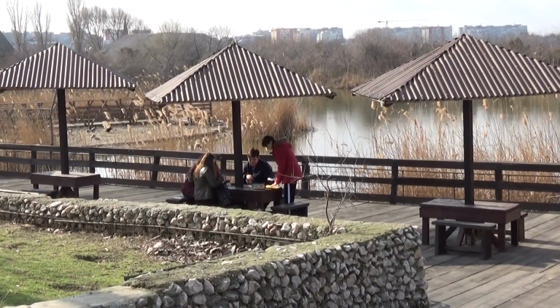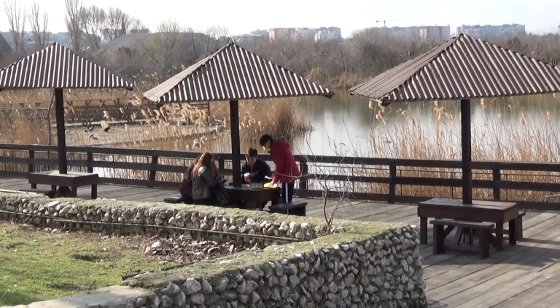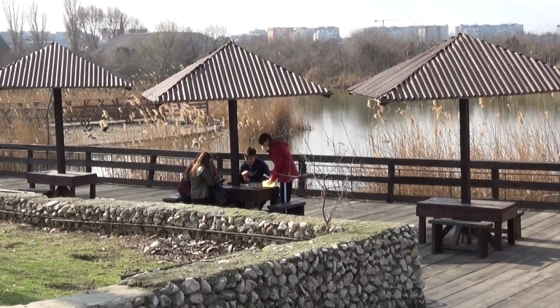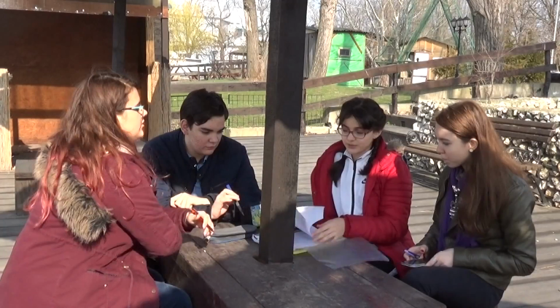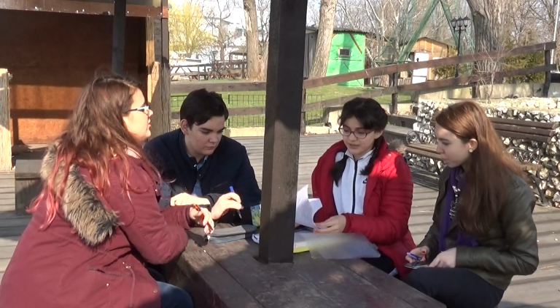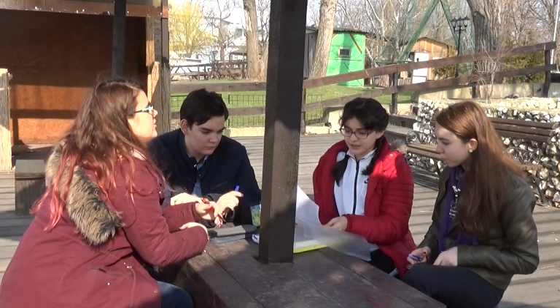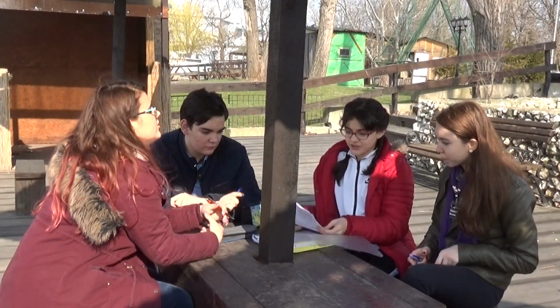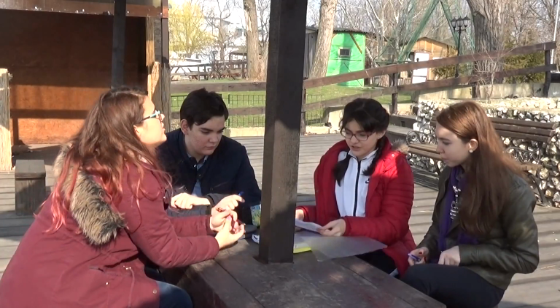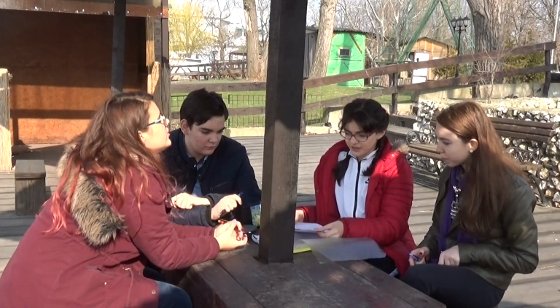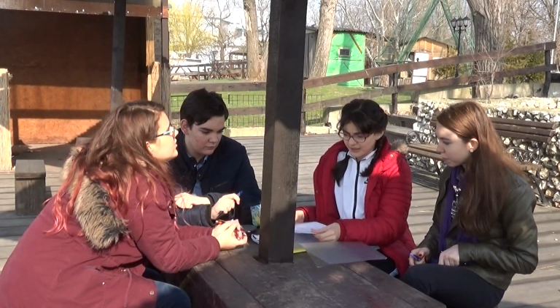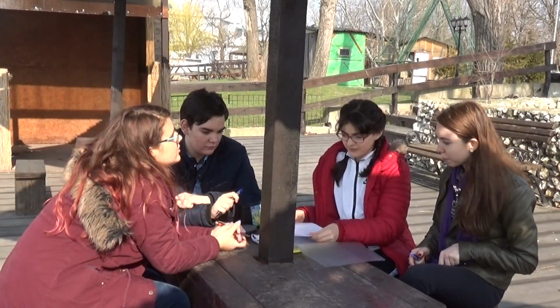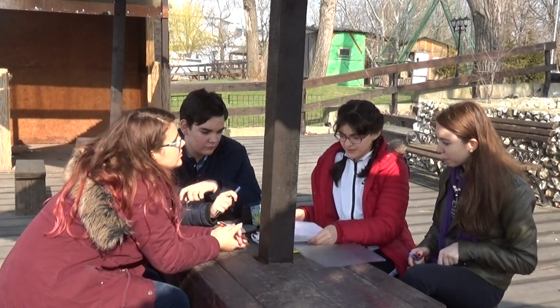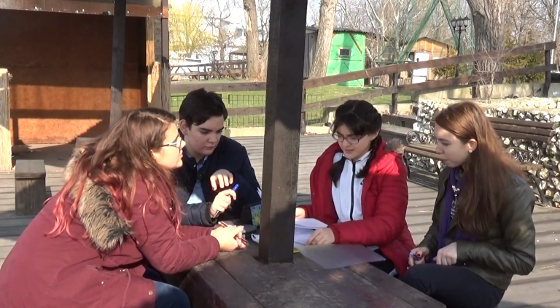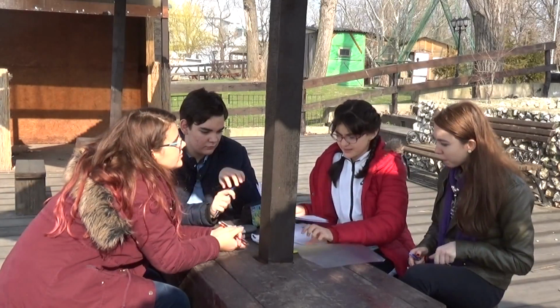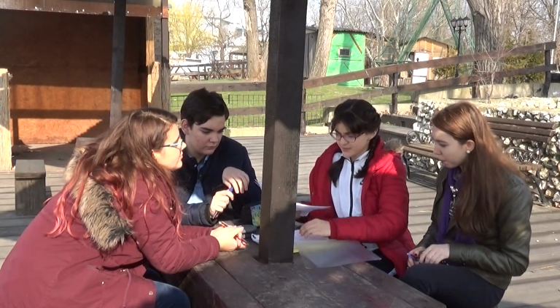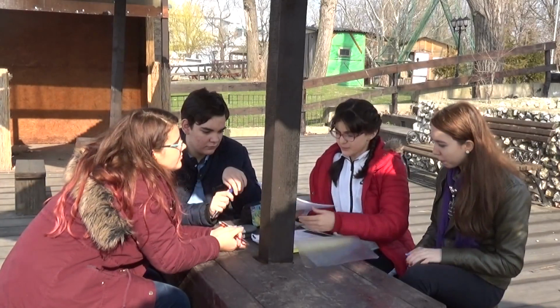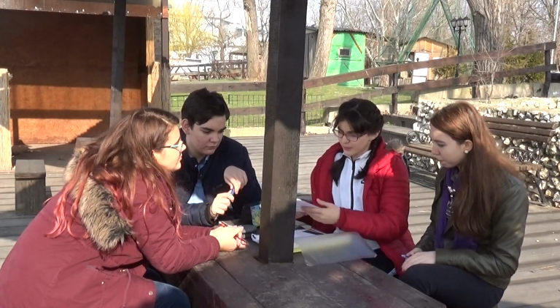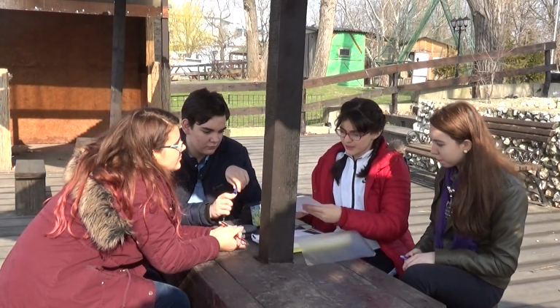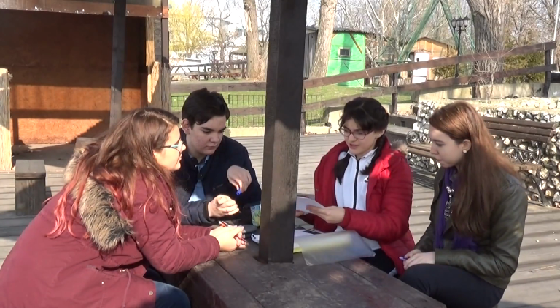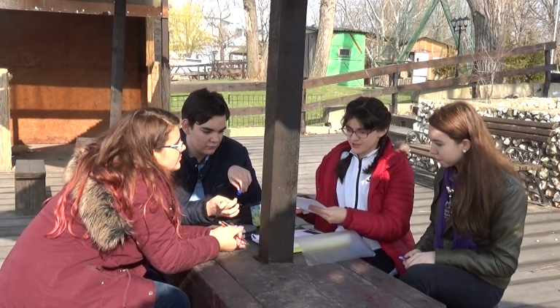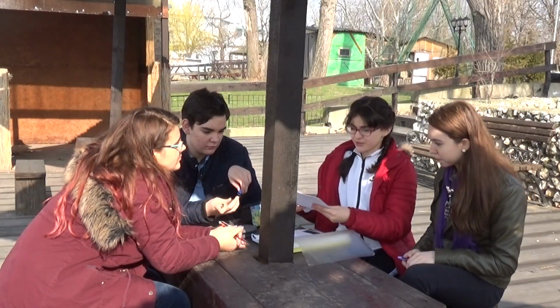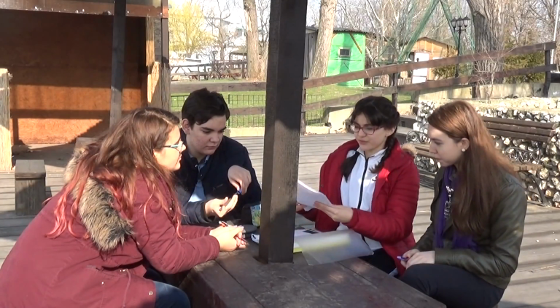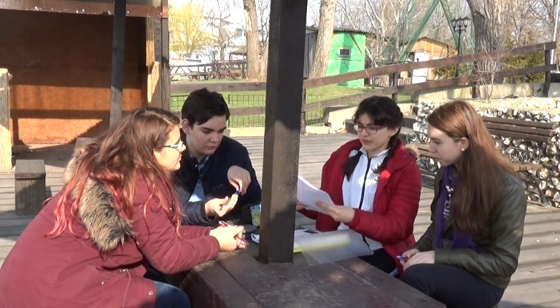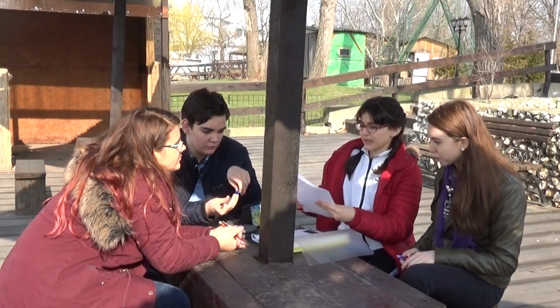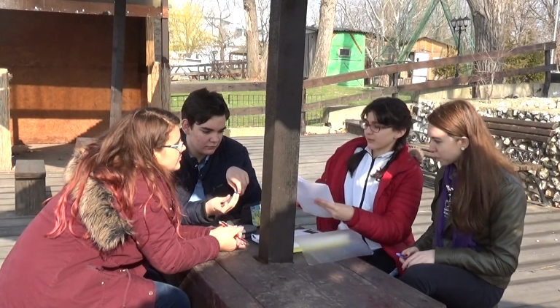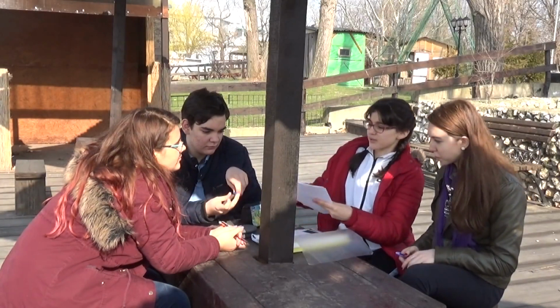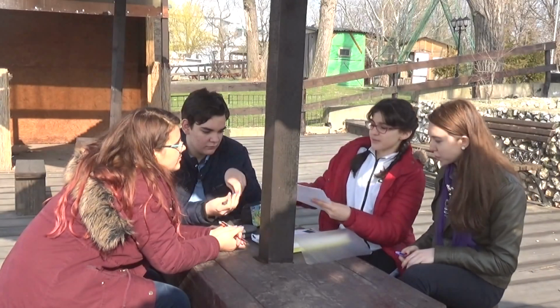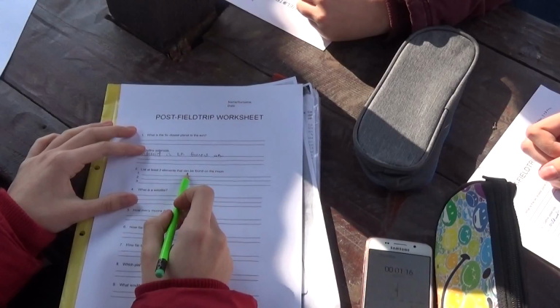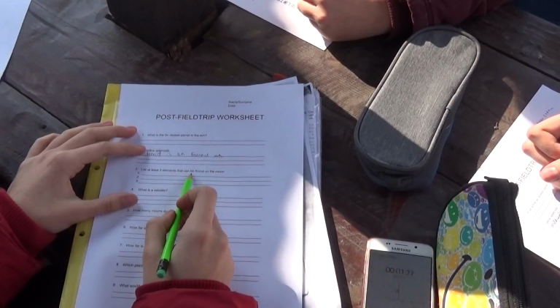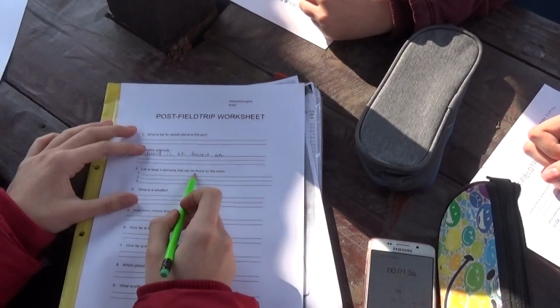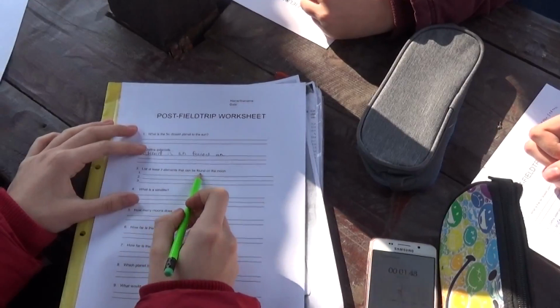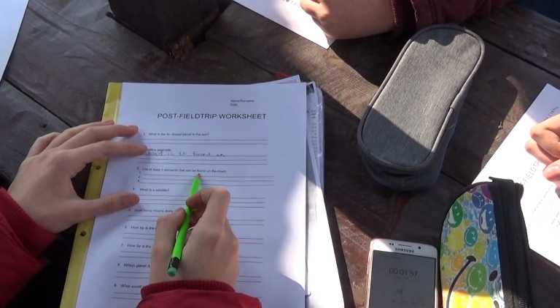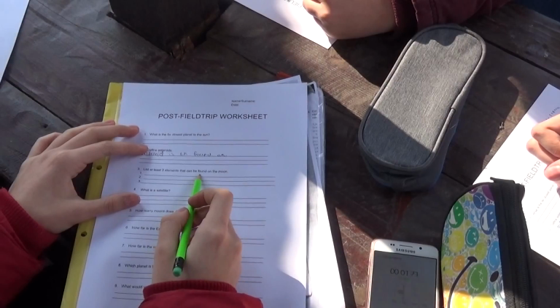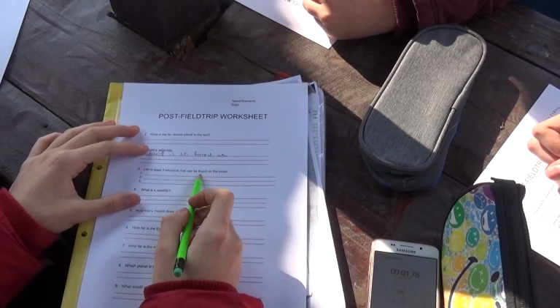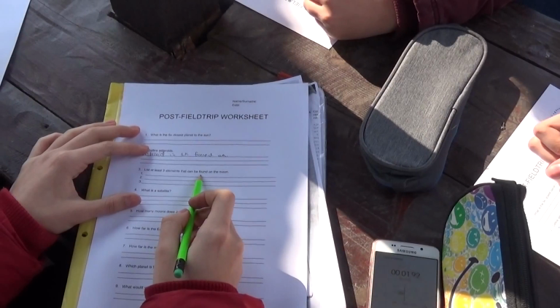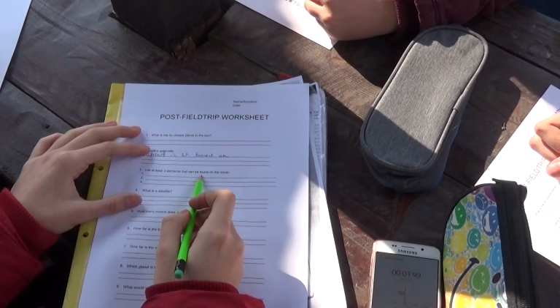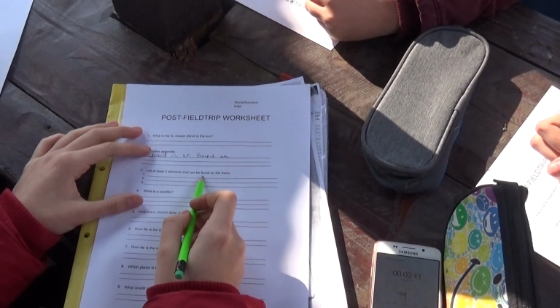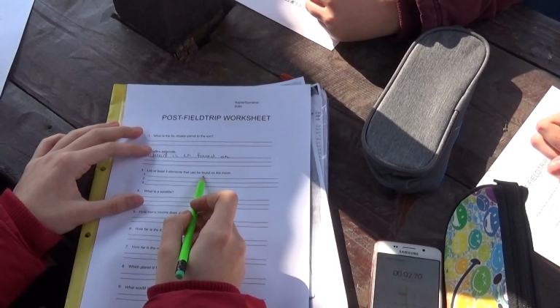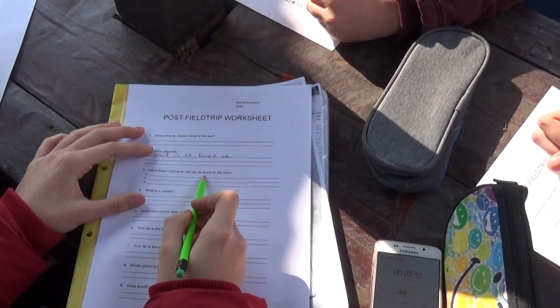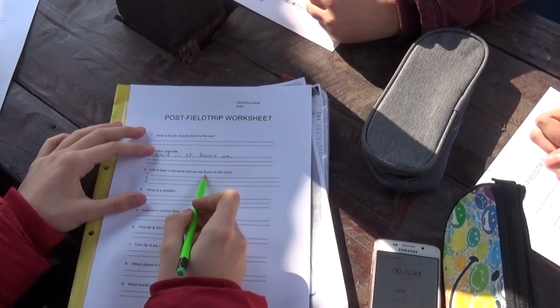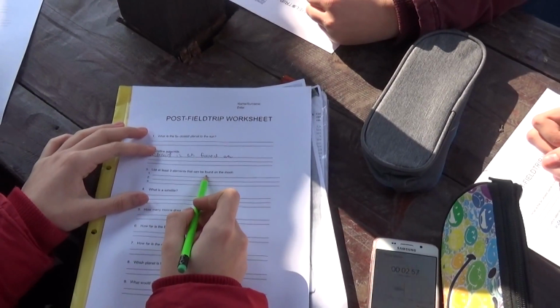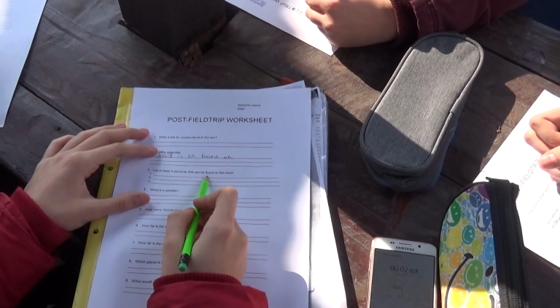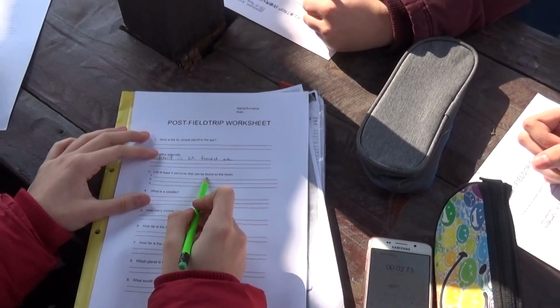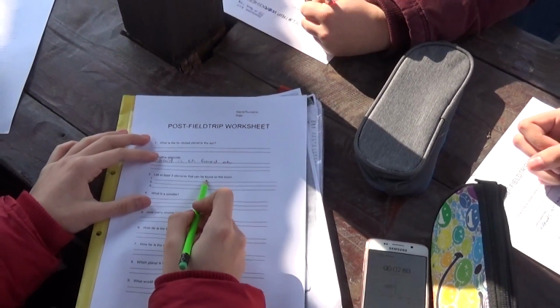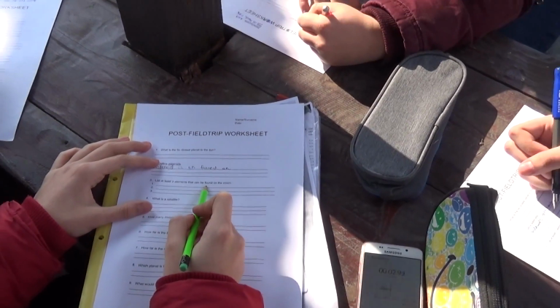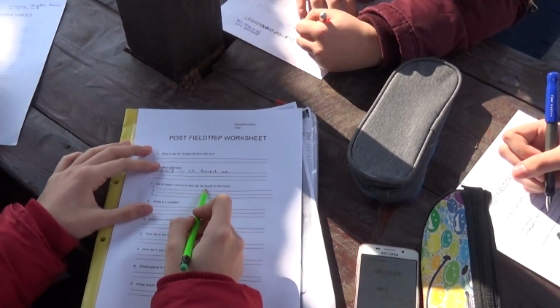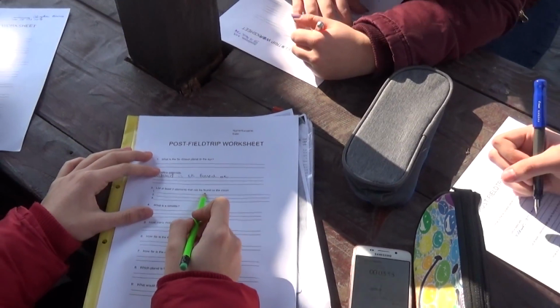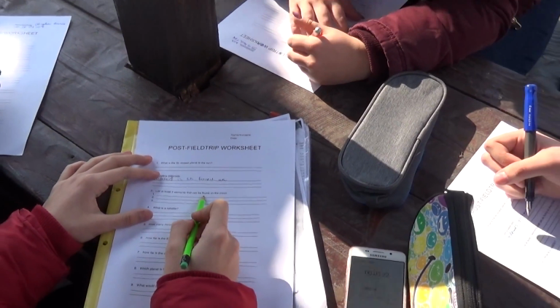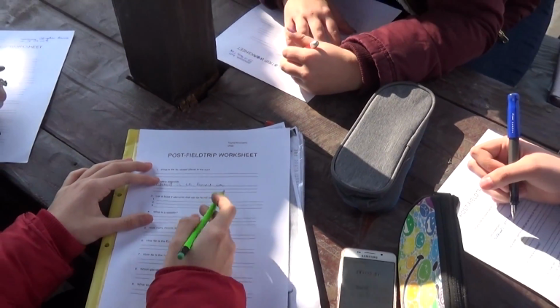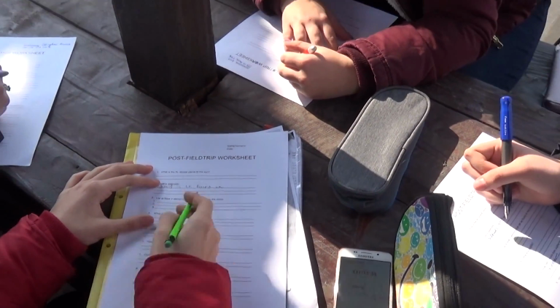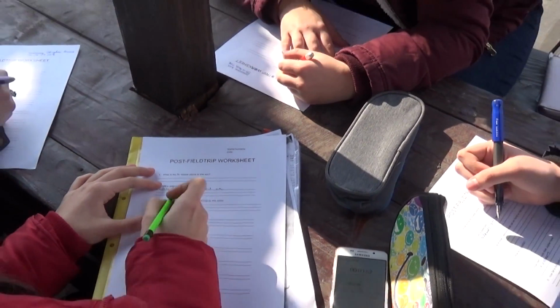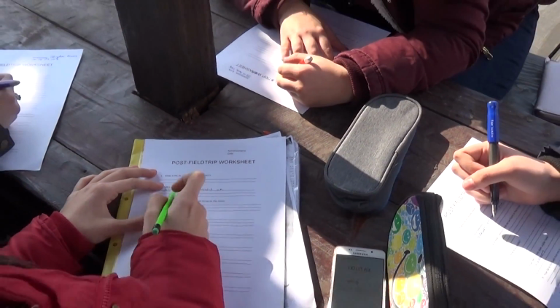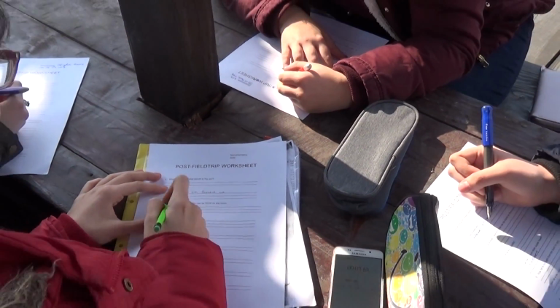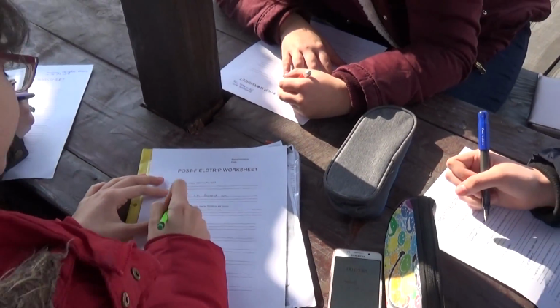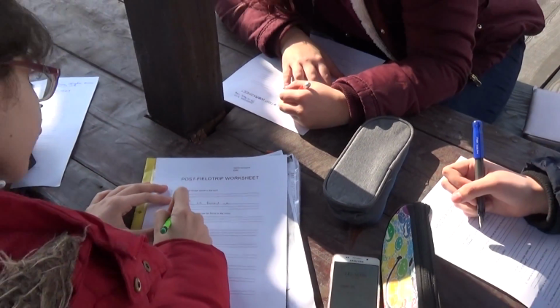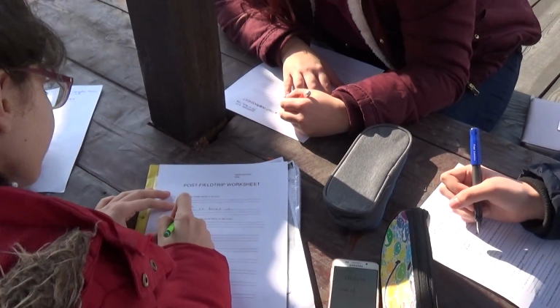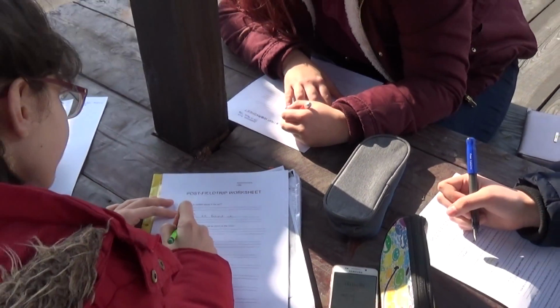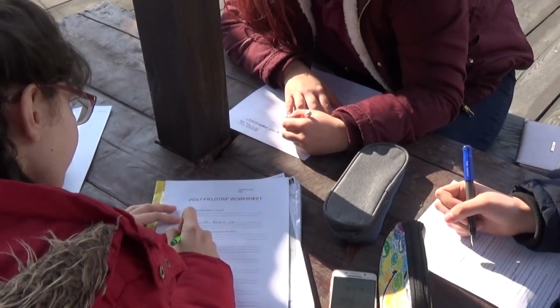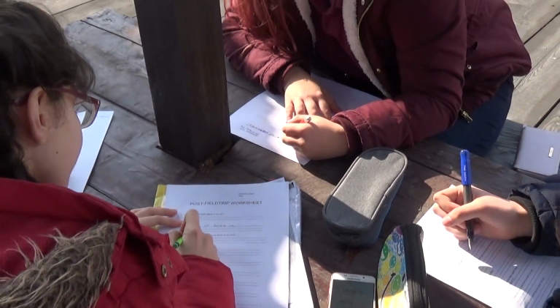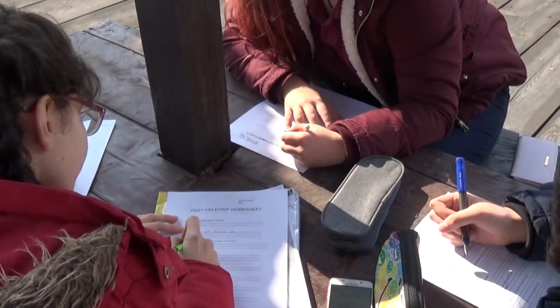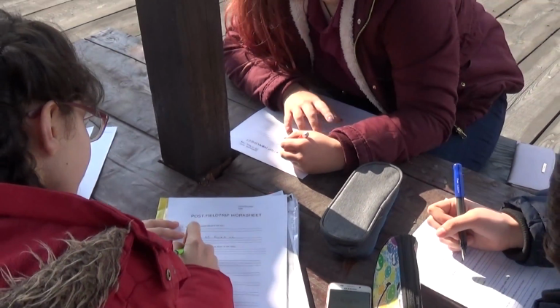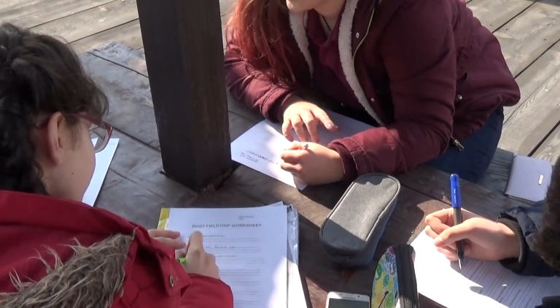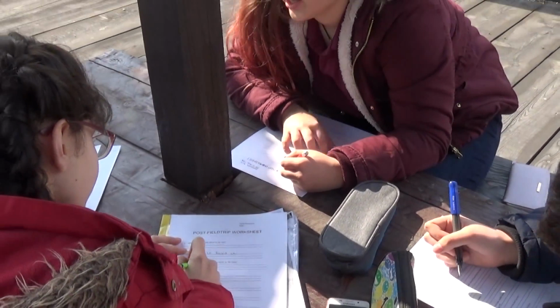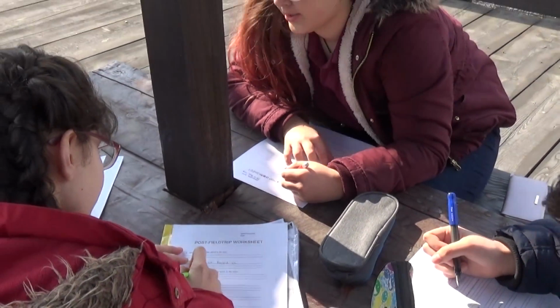Teacher gave us these worksheets to fill out. Oh, let me see. Alright, thanks.